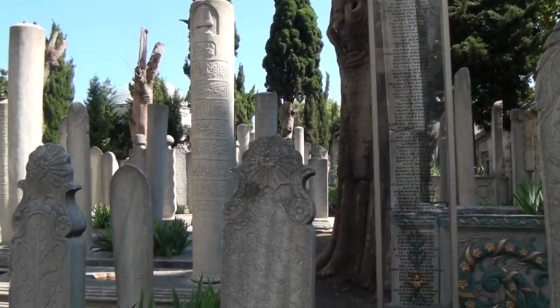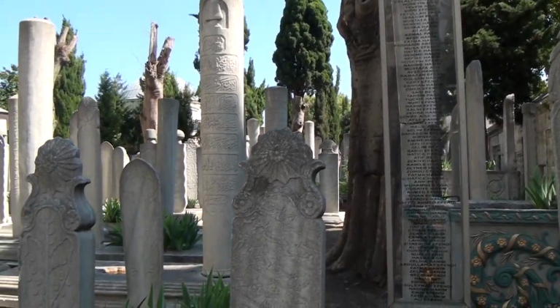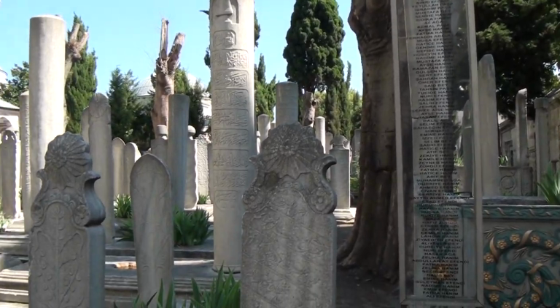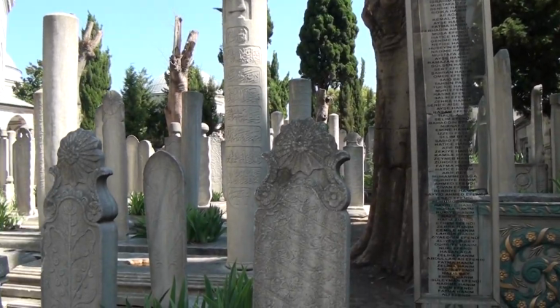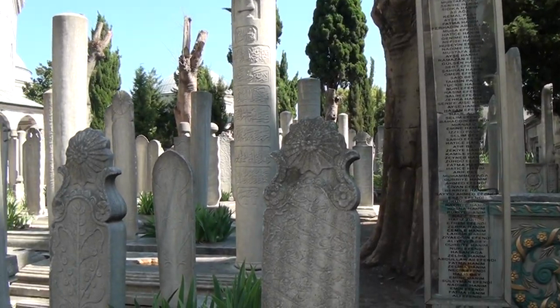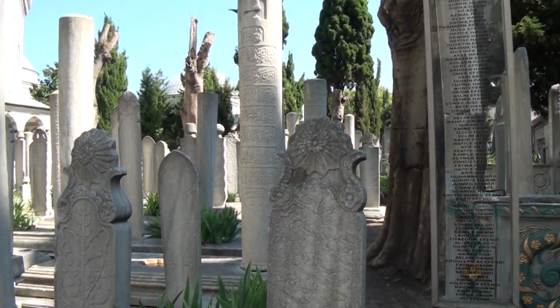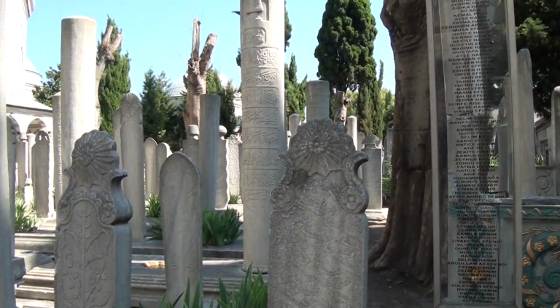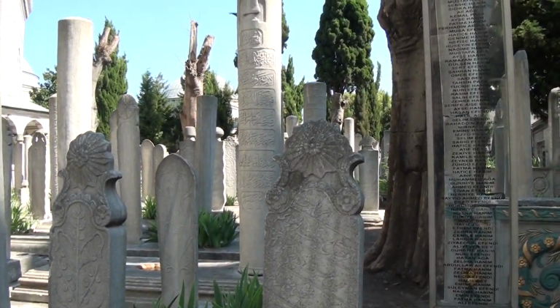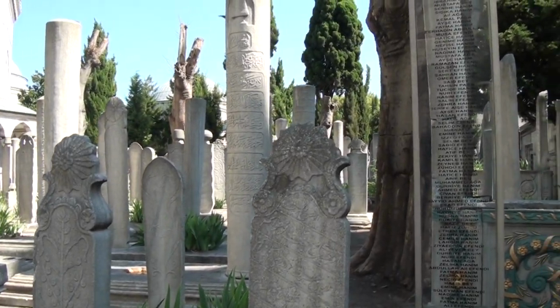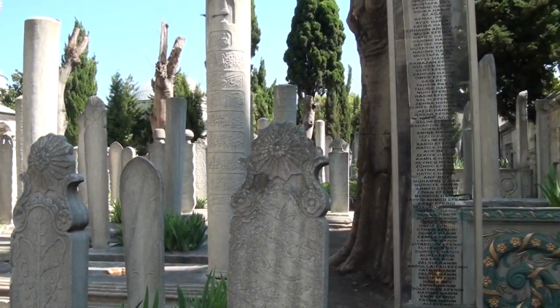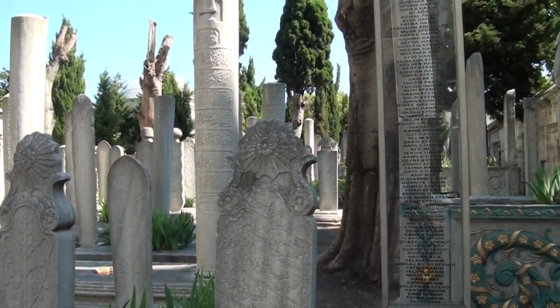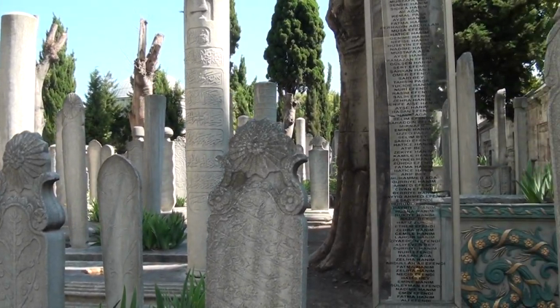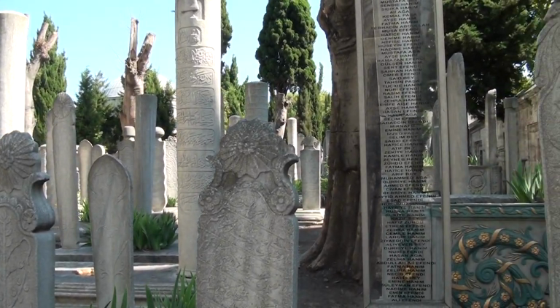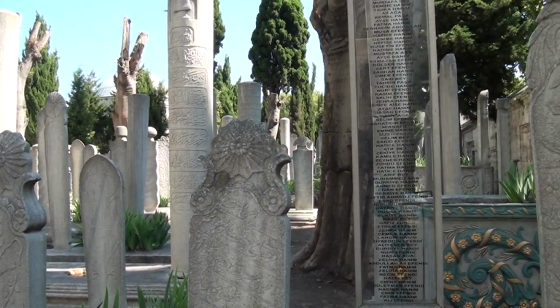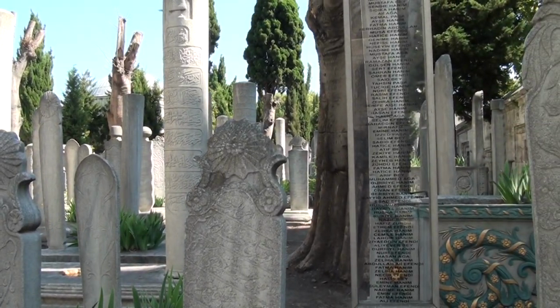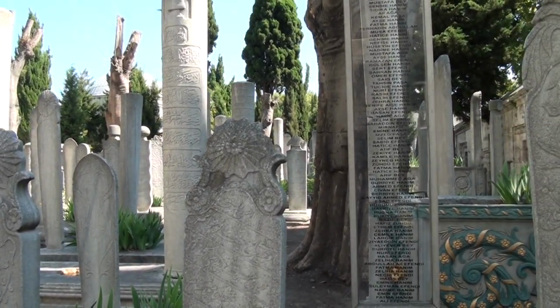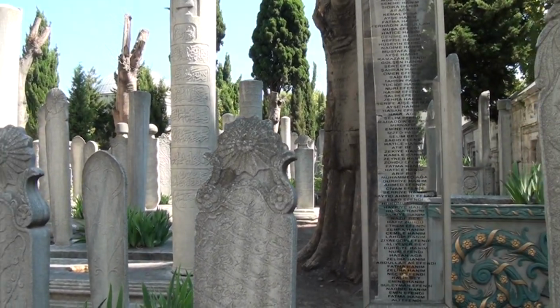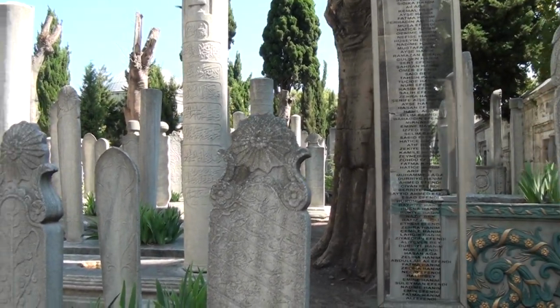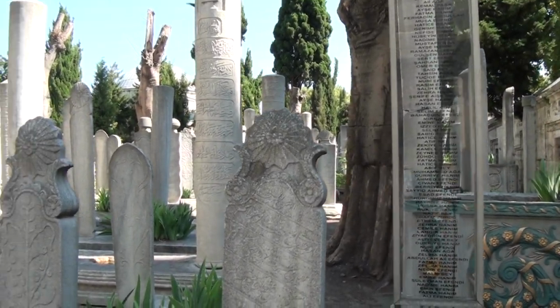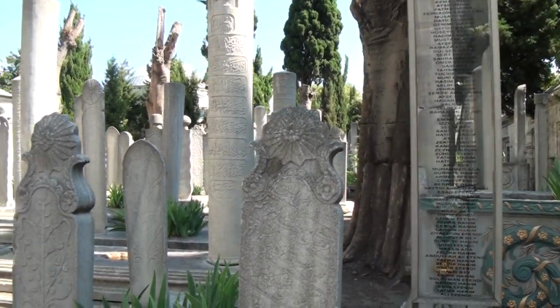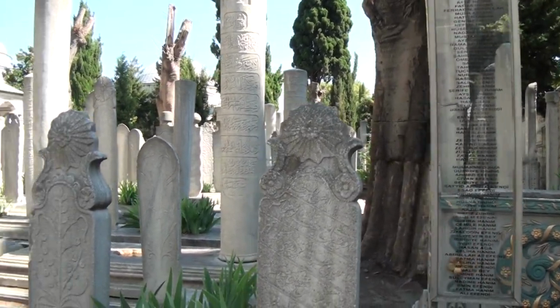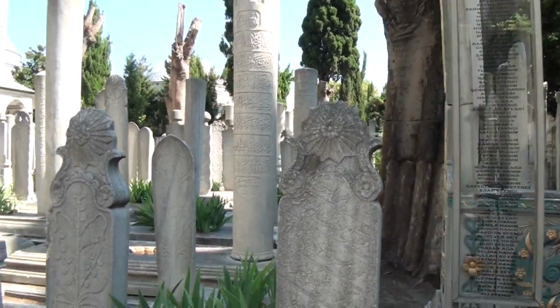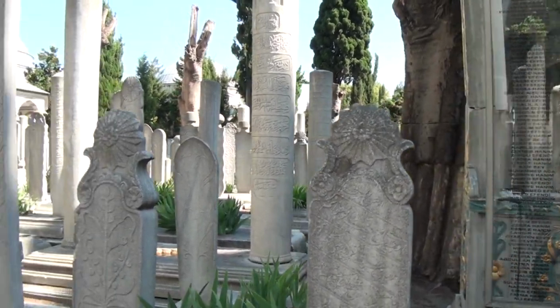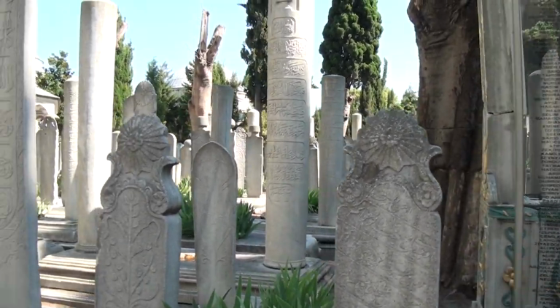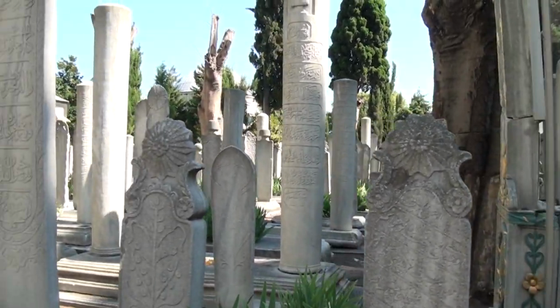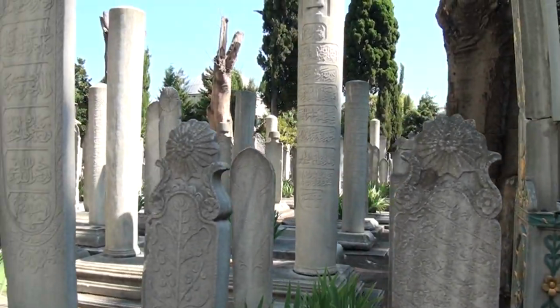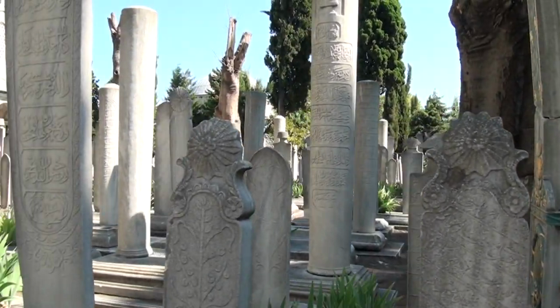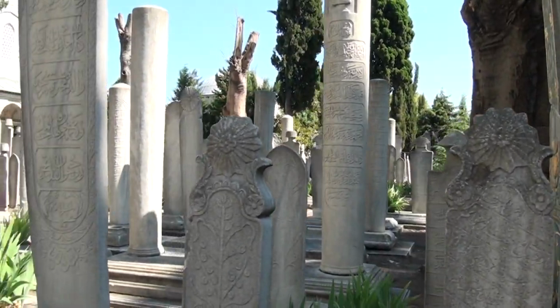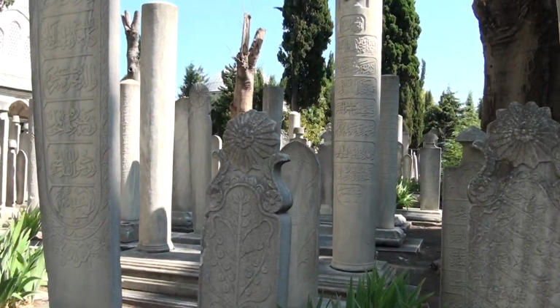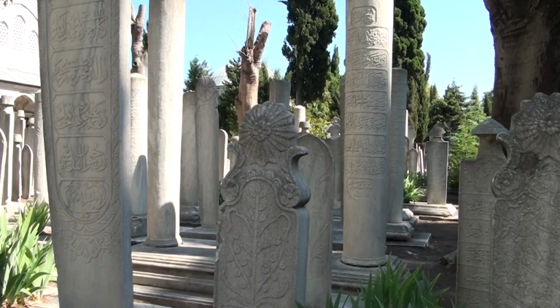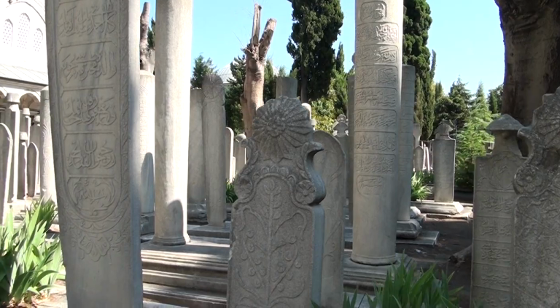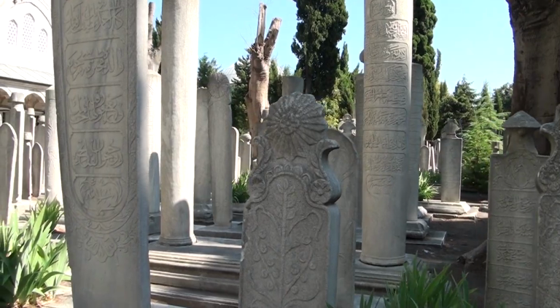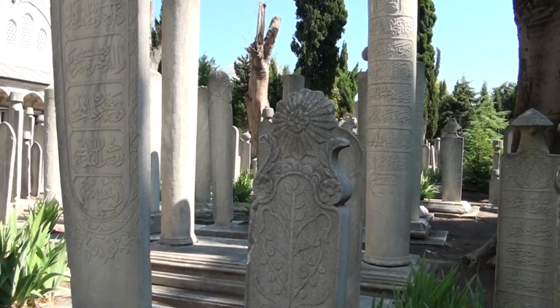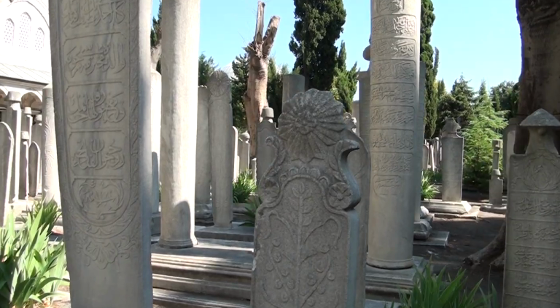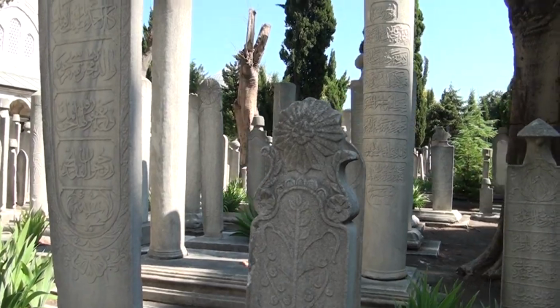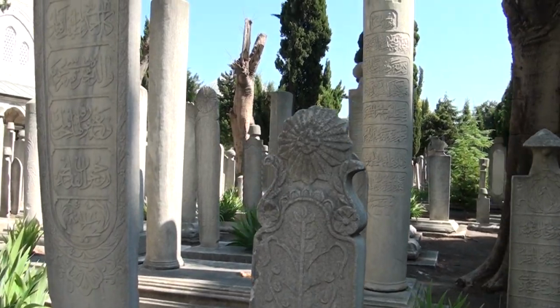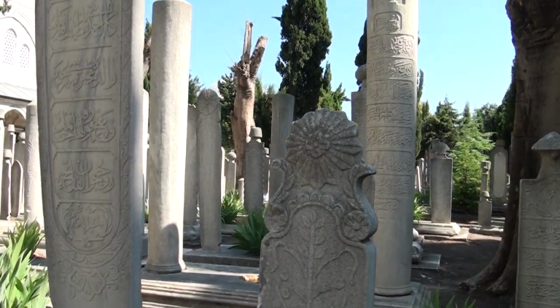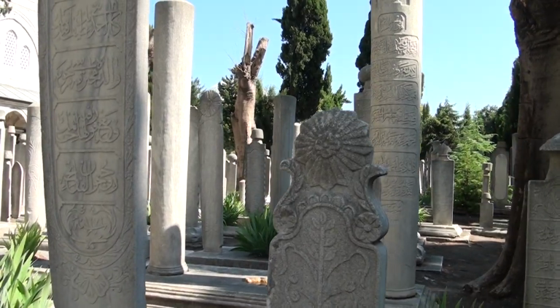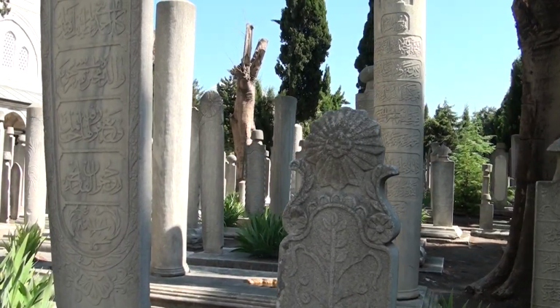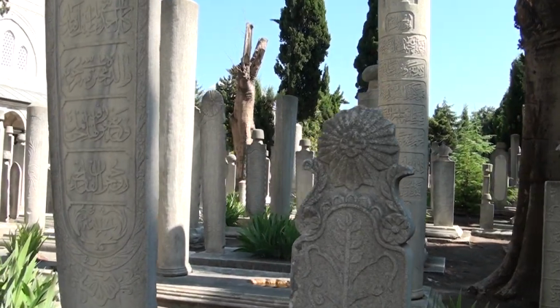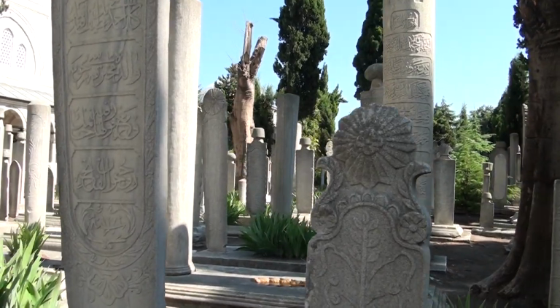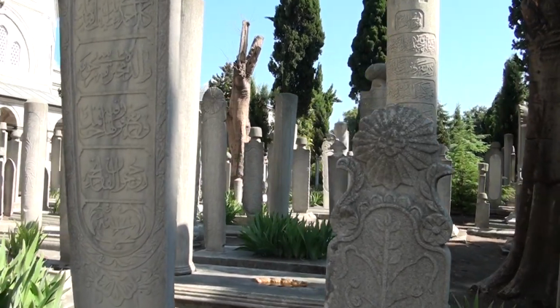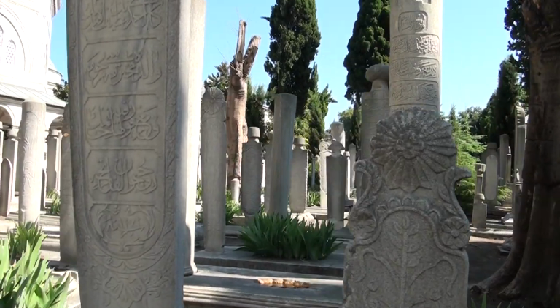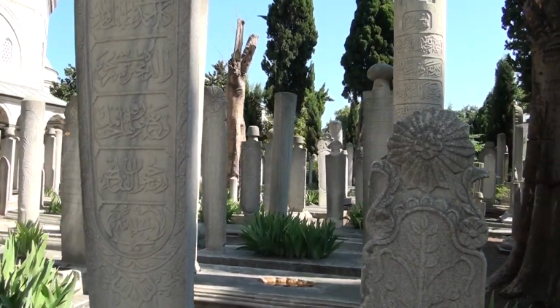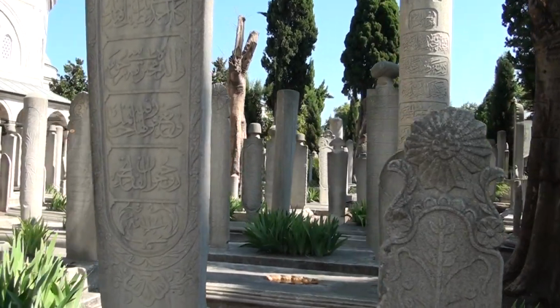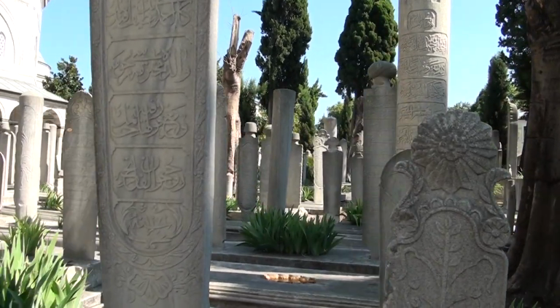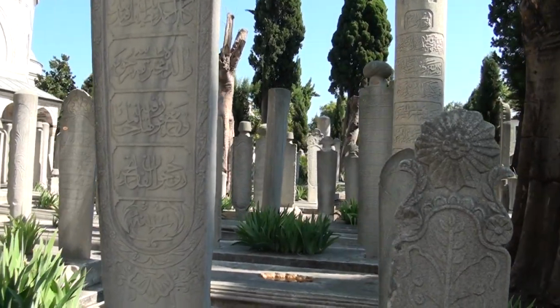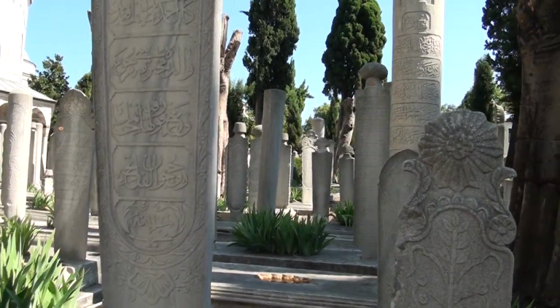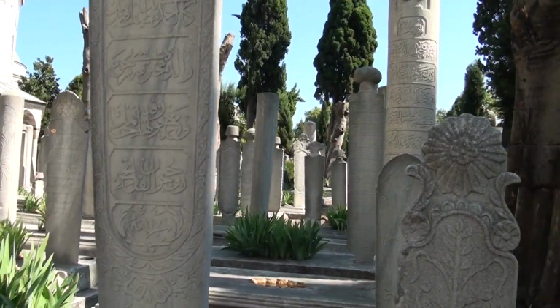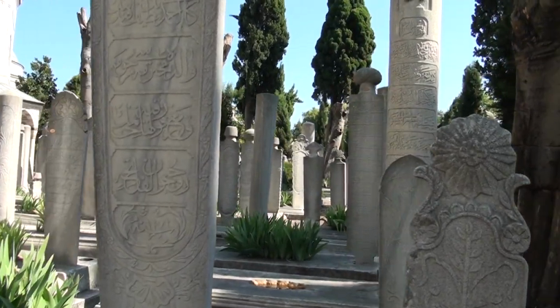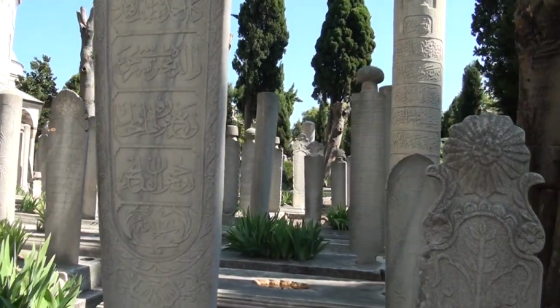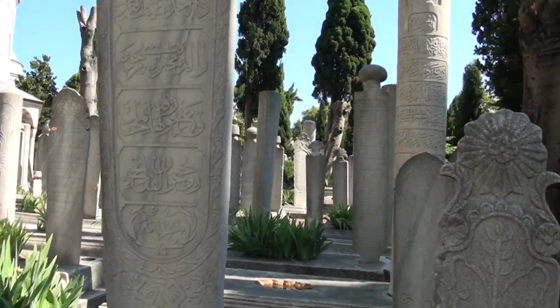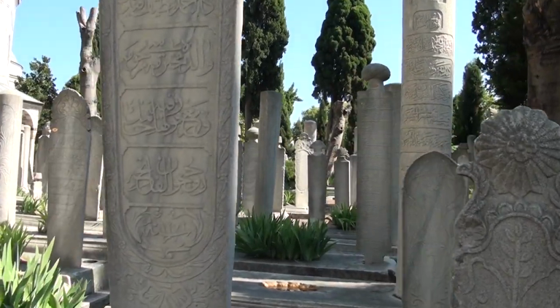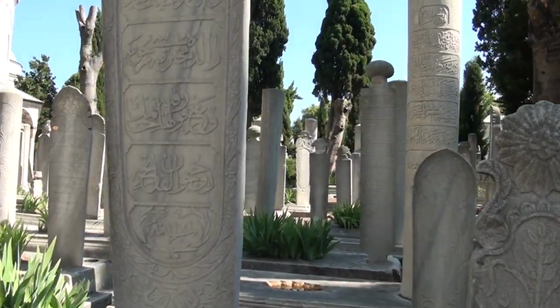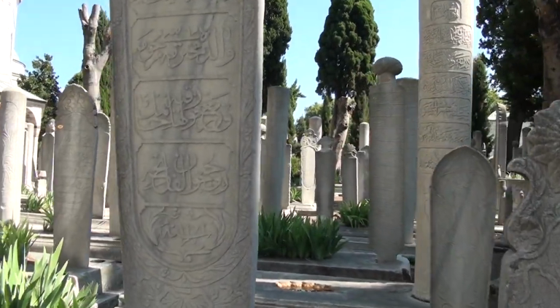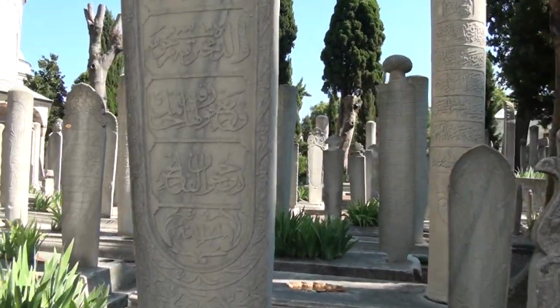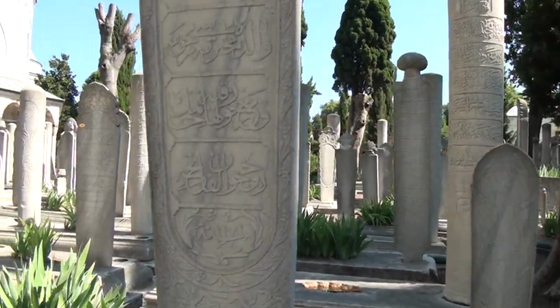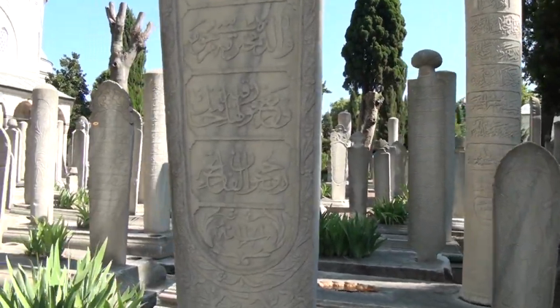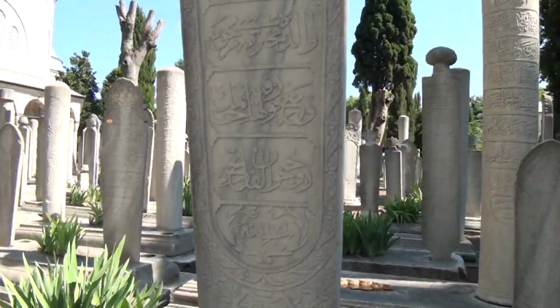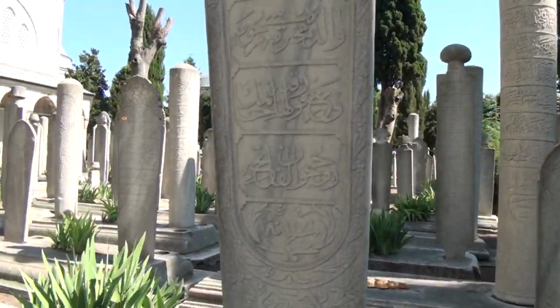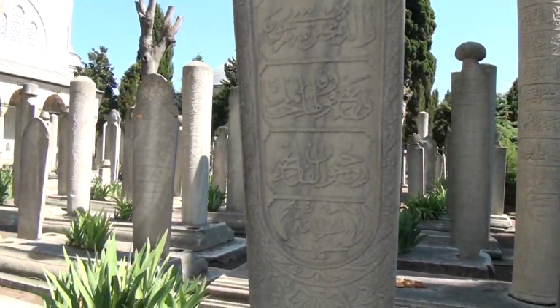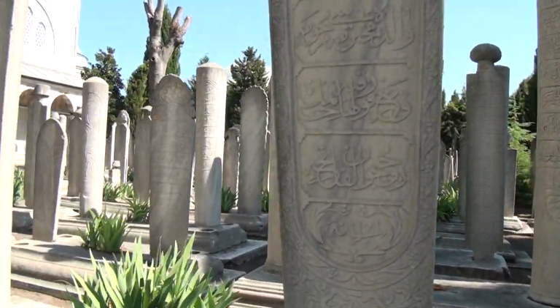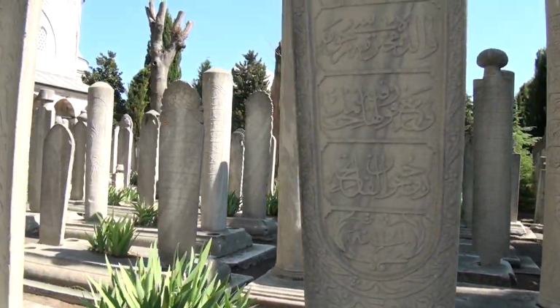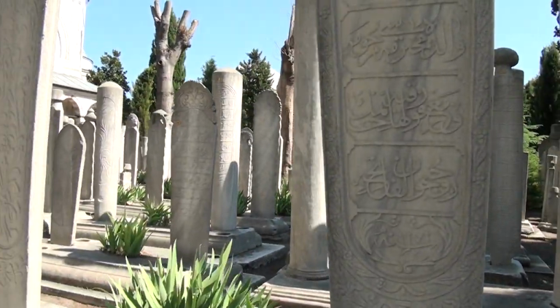This looks like a cemetery. I assume these are headstones.